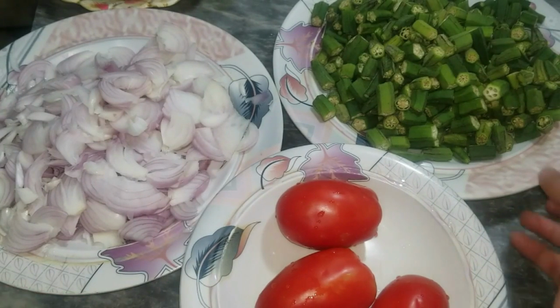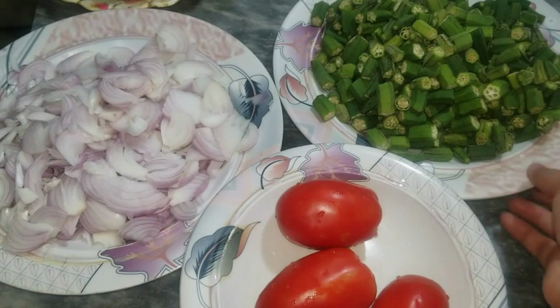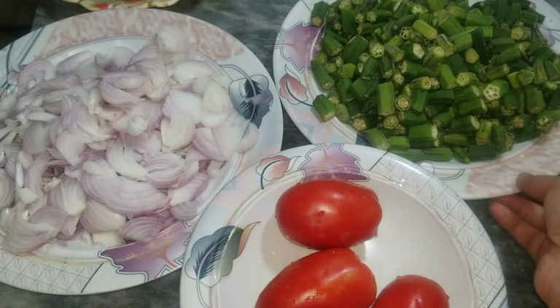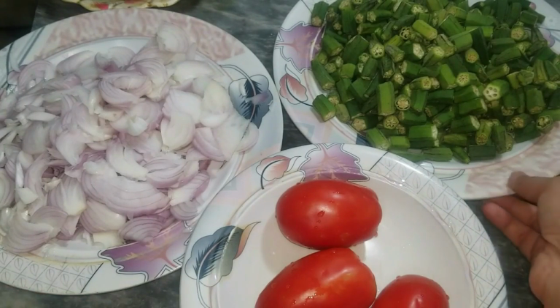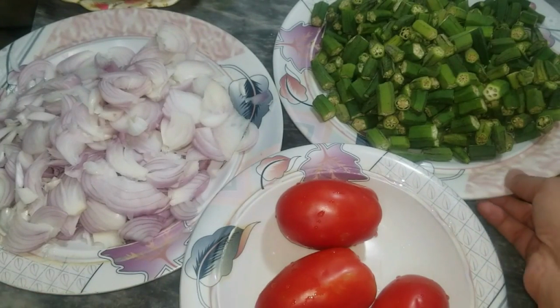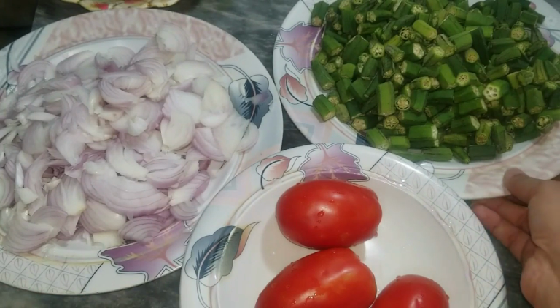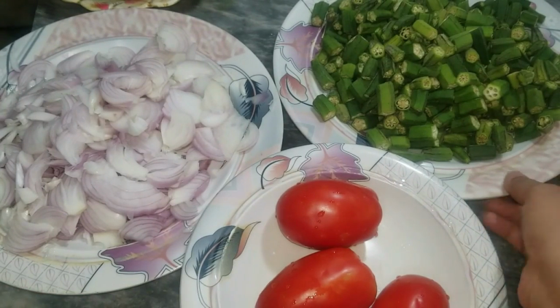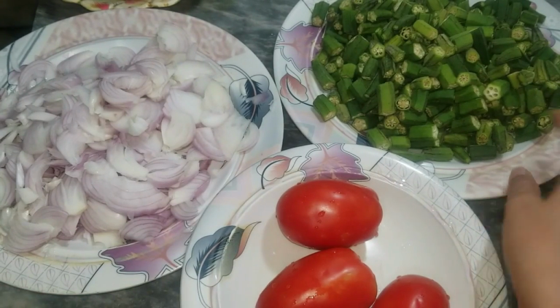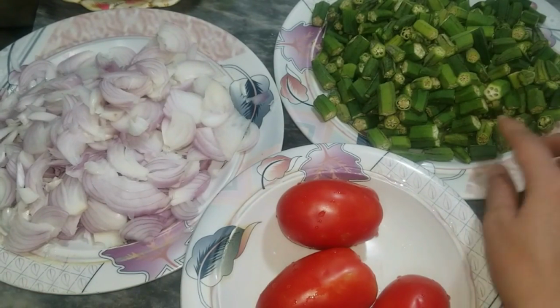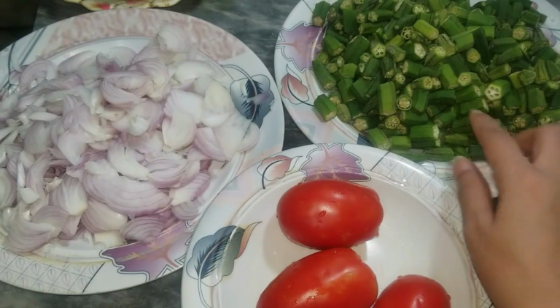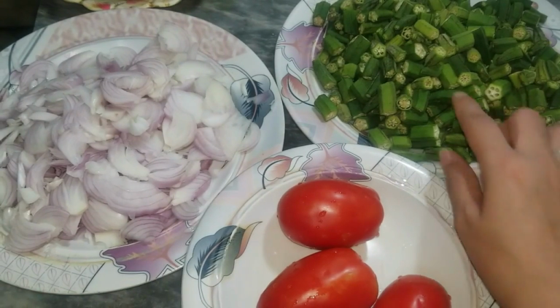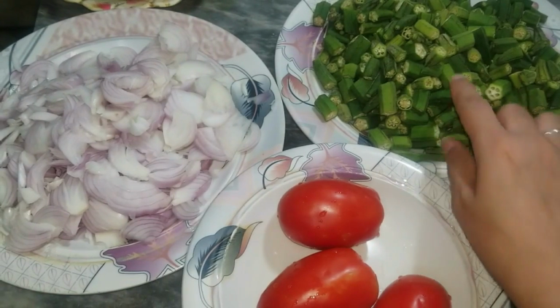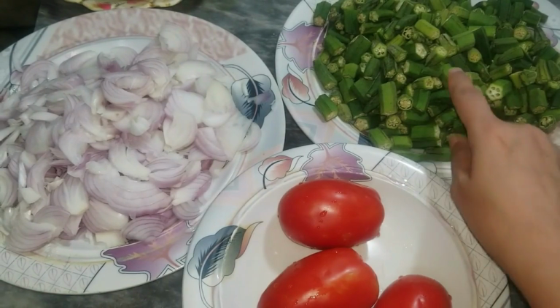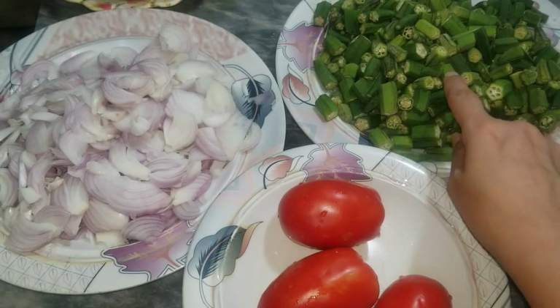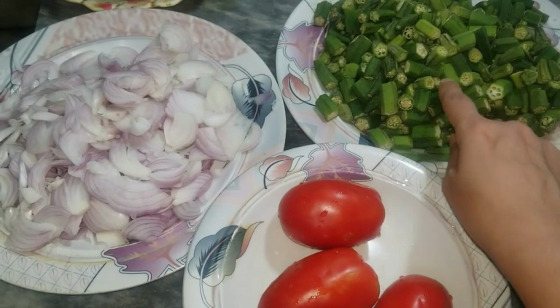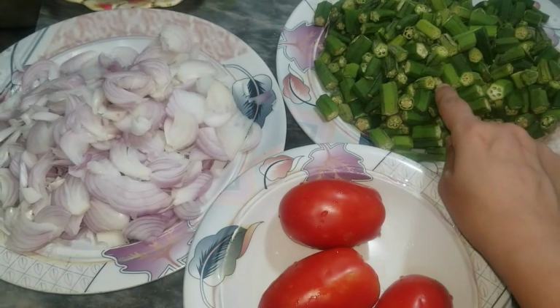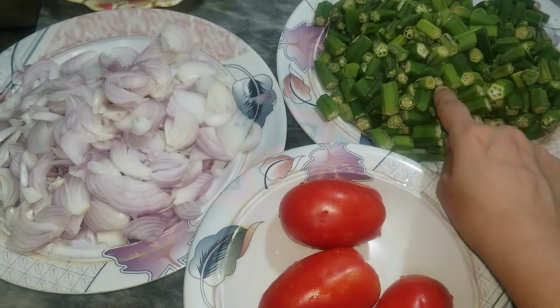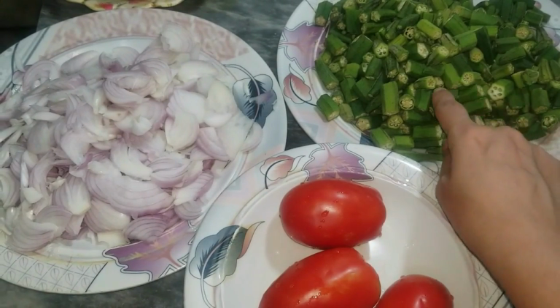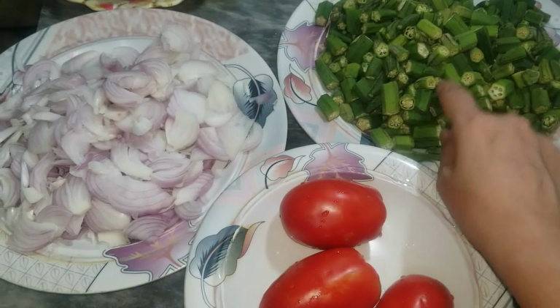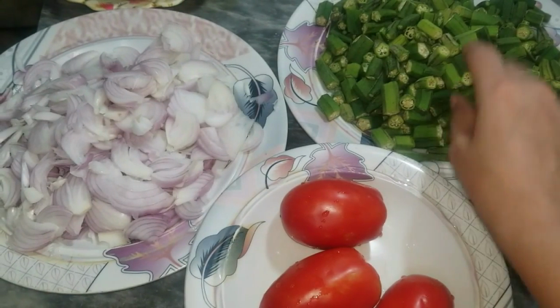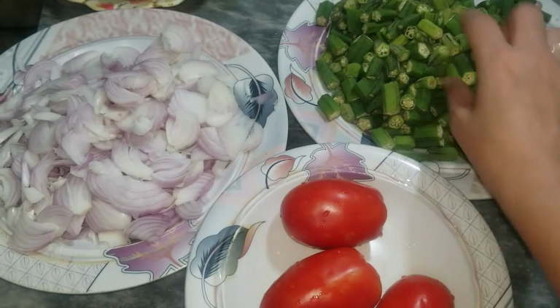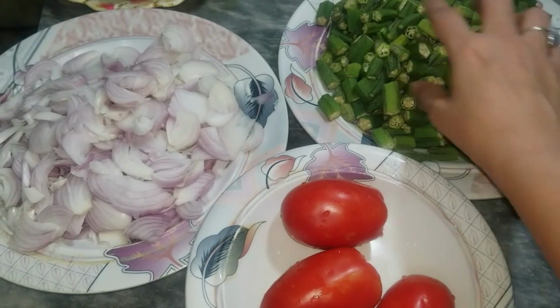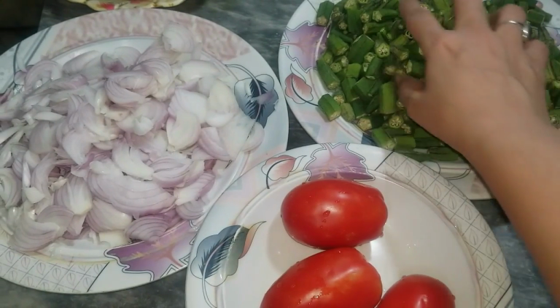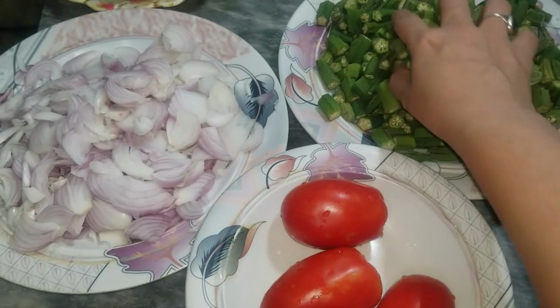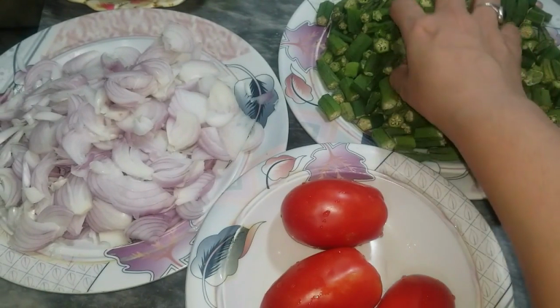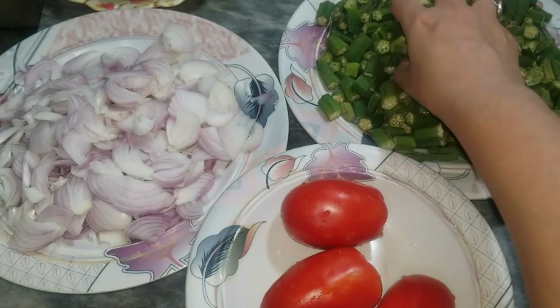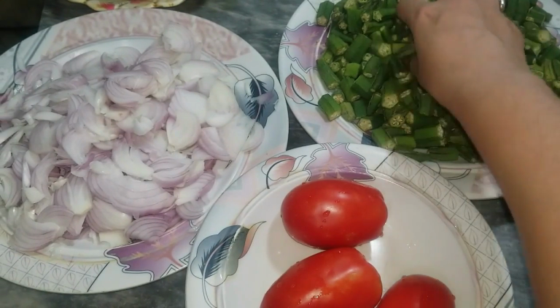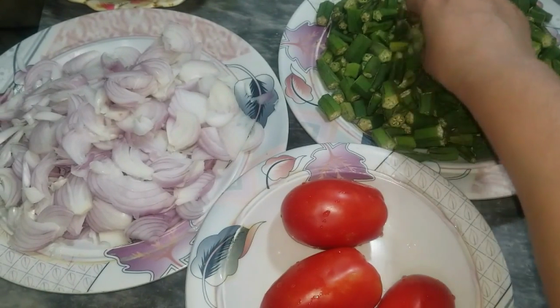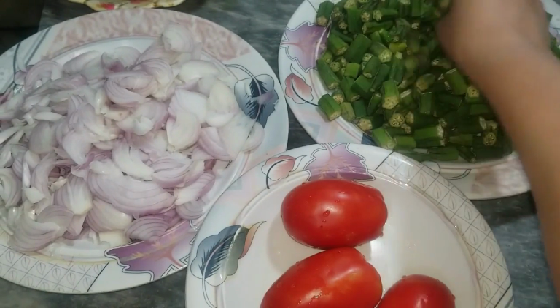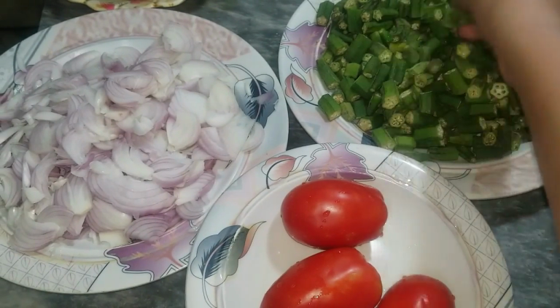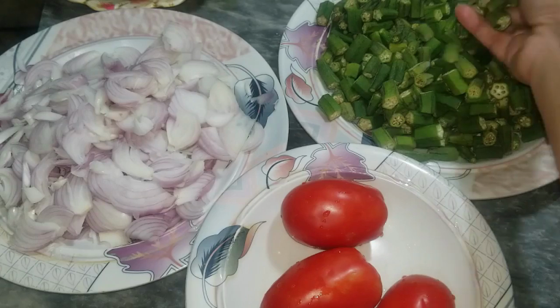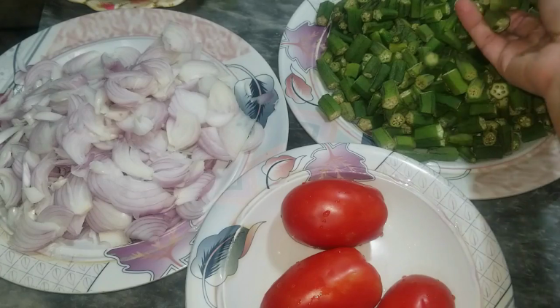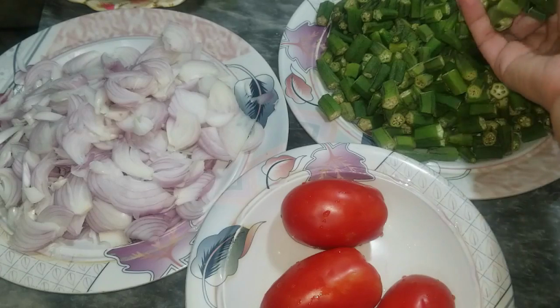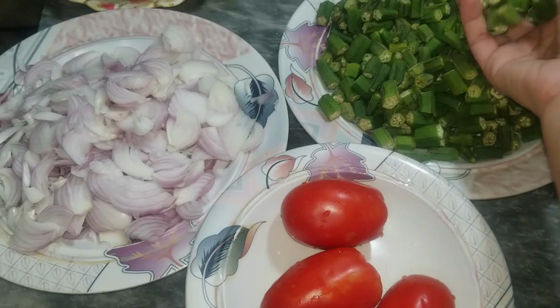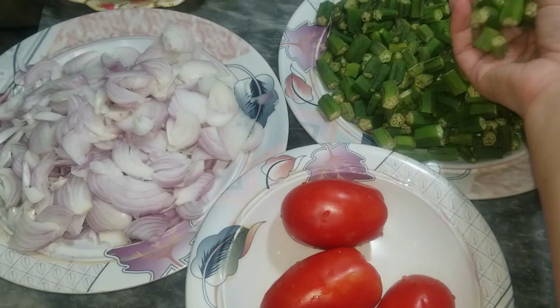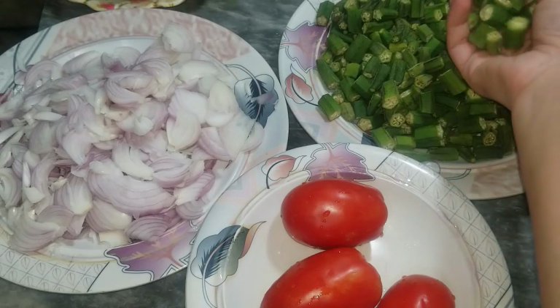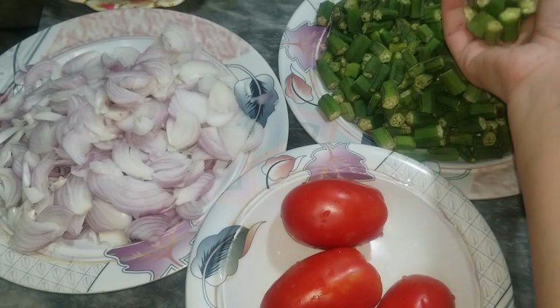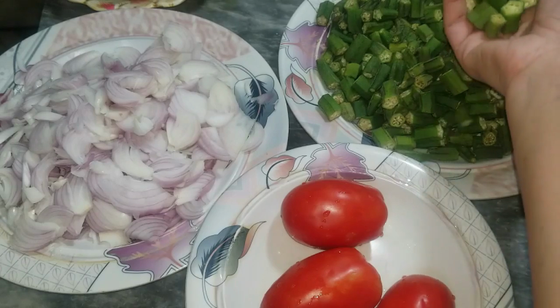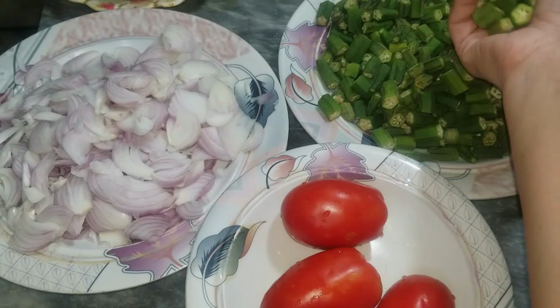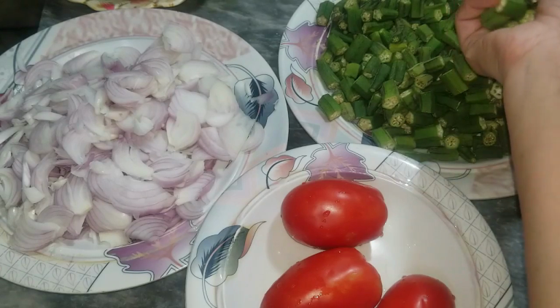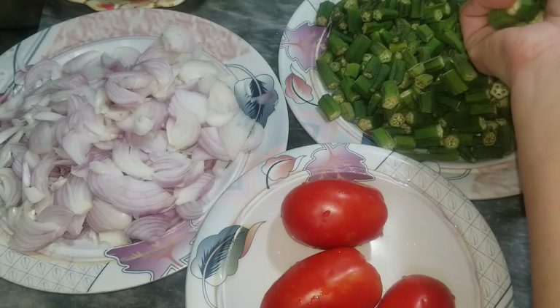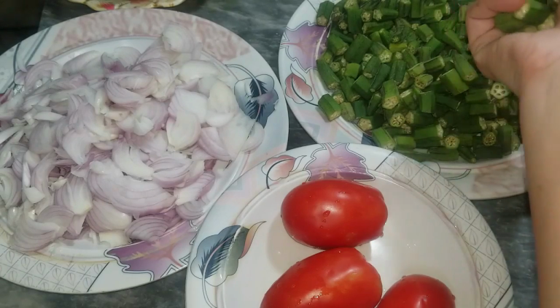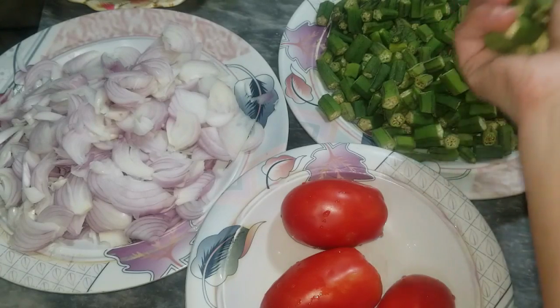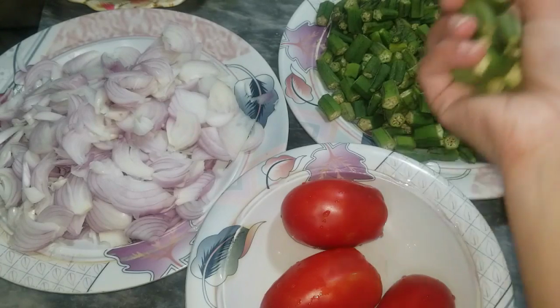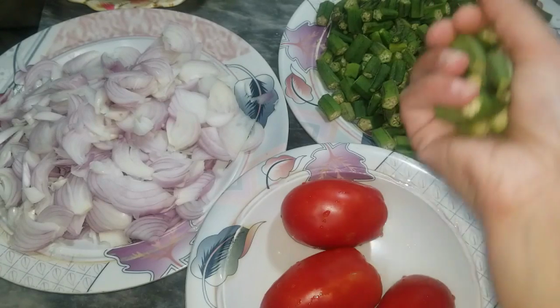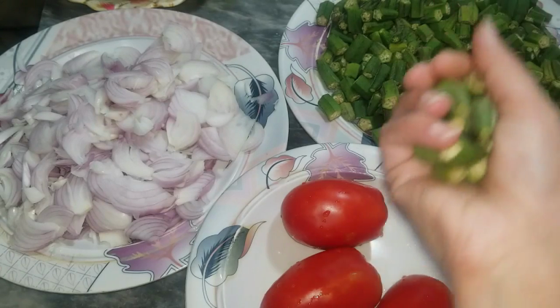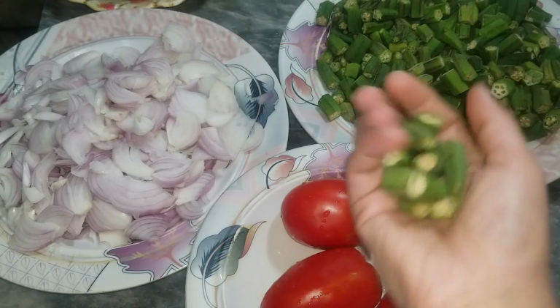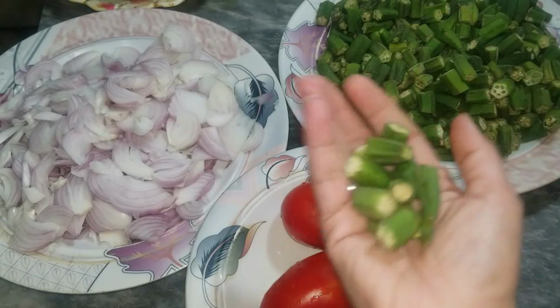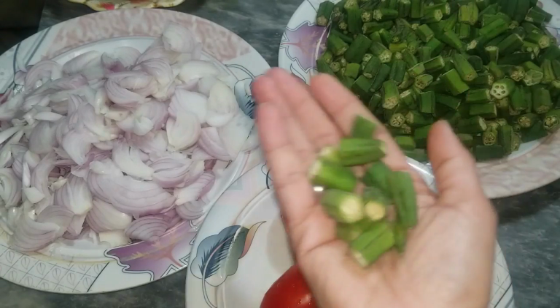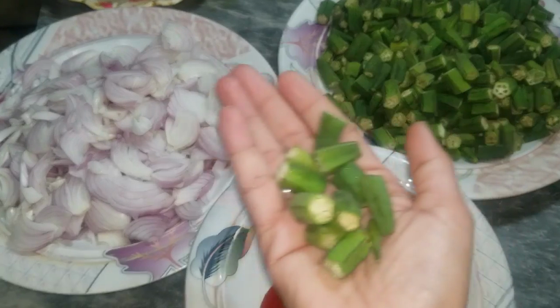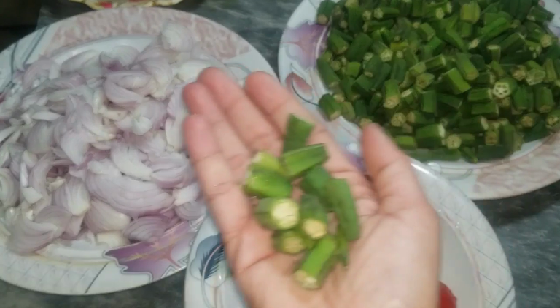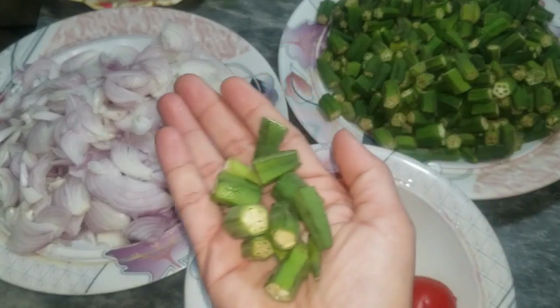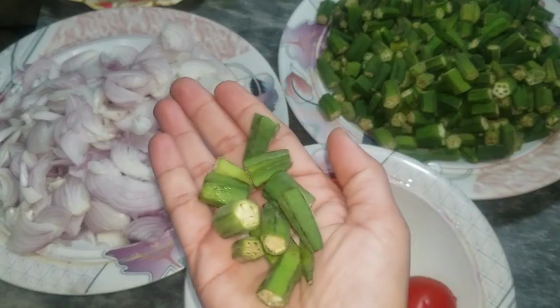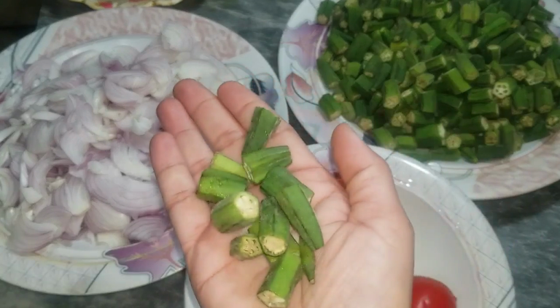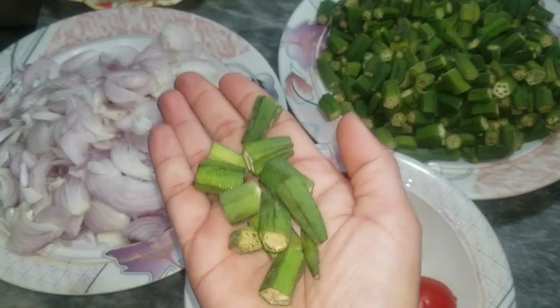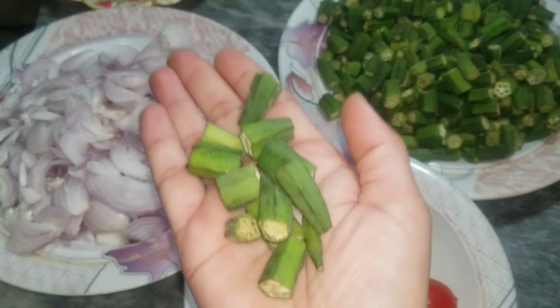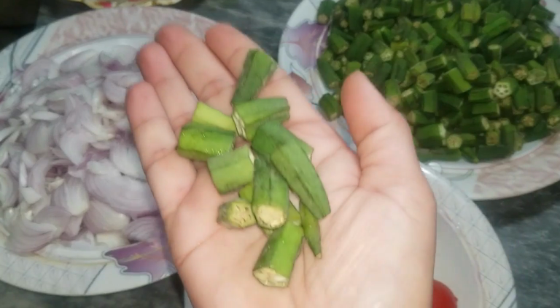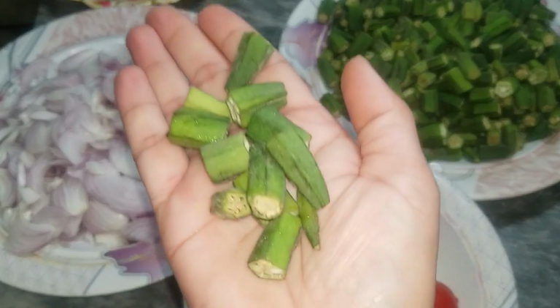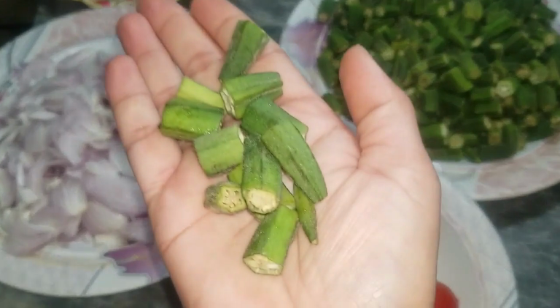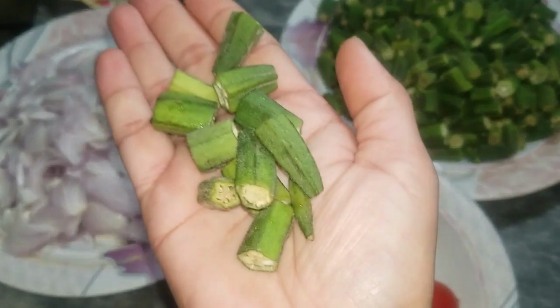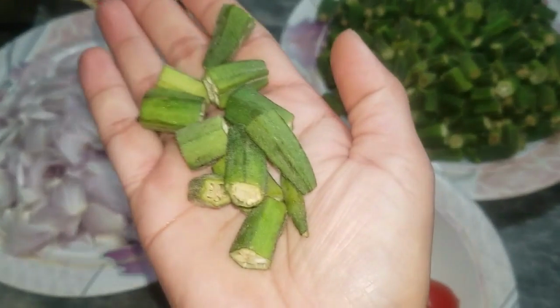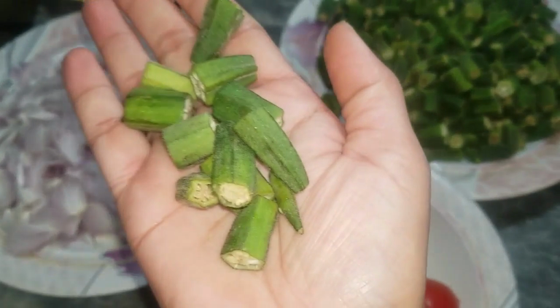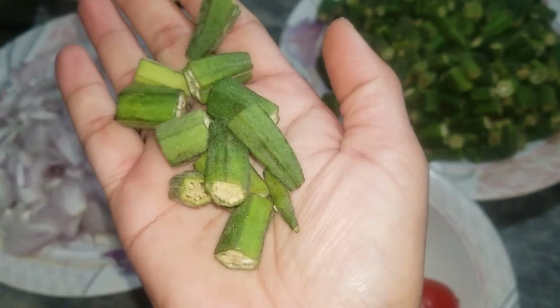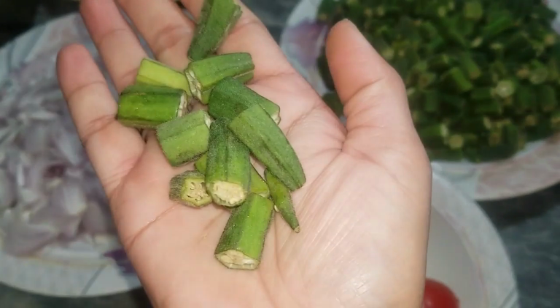Today we are going to make a recipe. I took the ingredients, cut them out, and put them together in a little while.